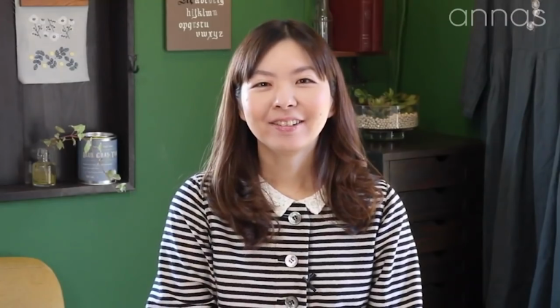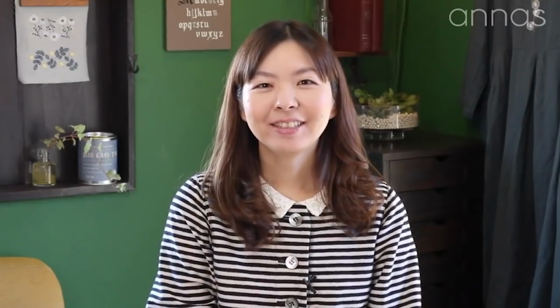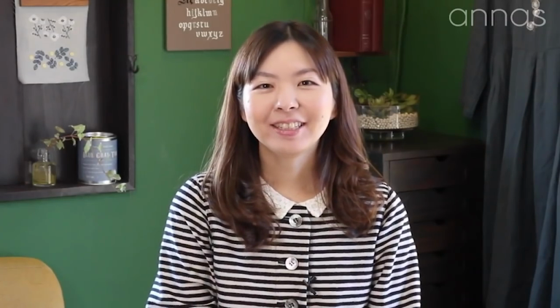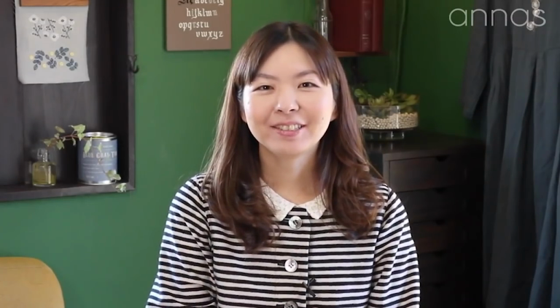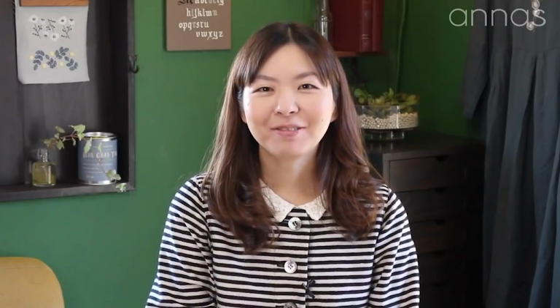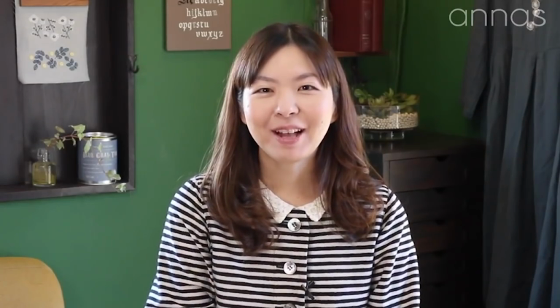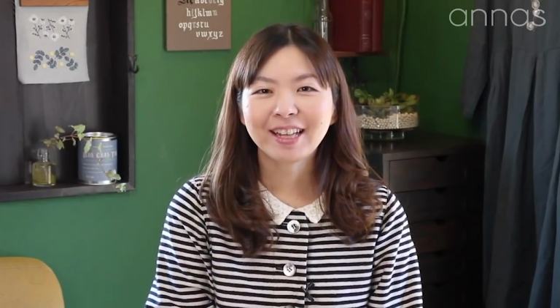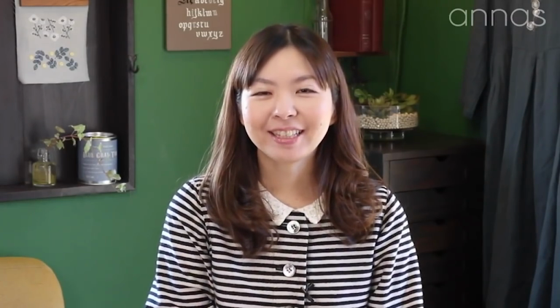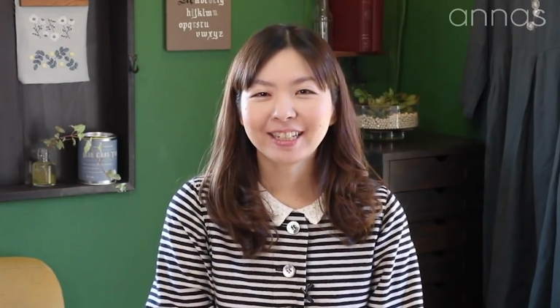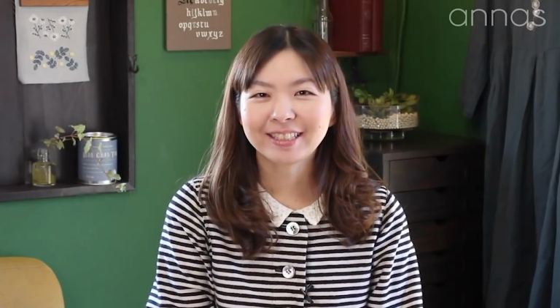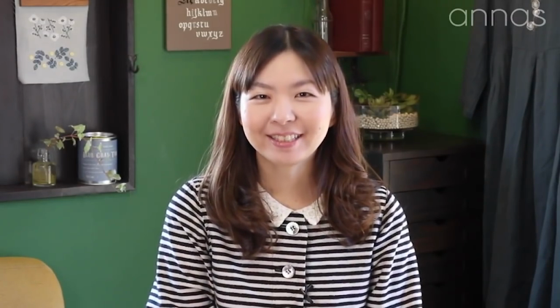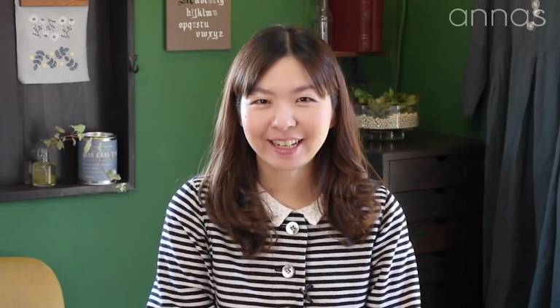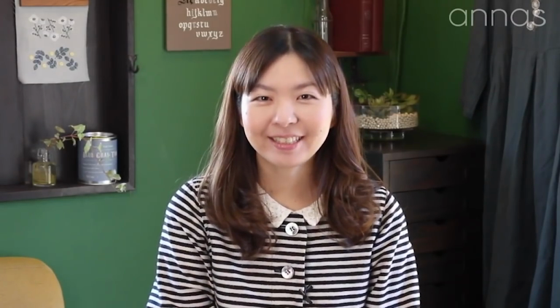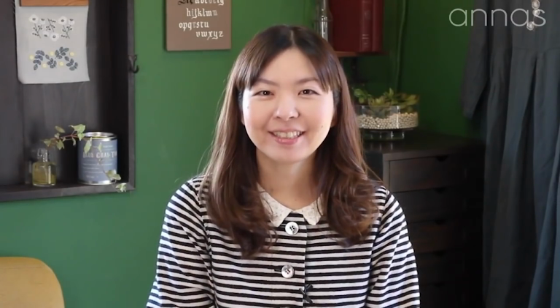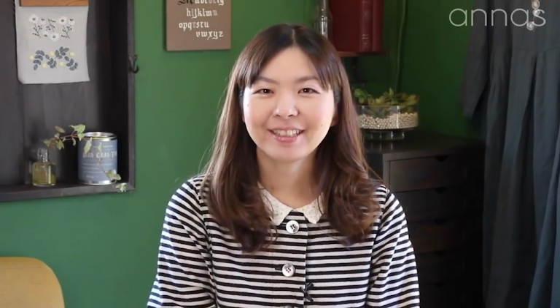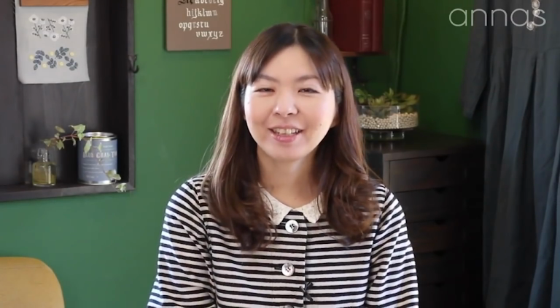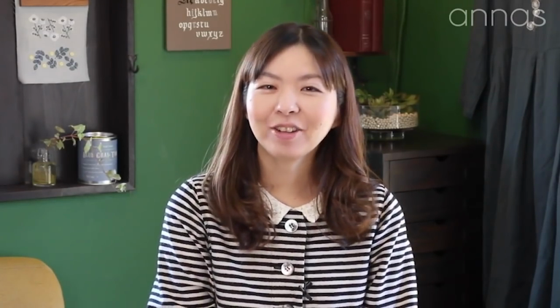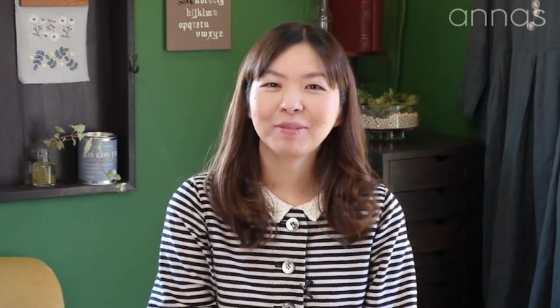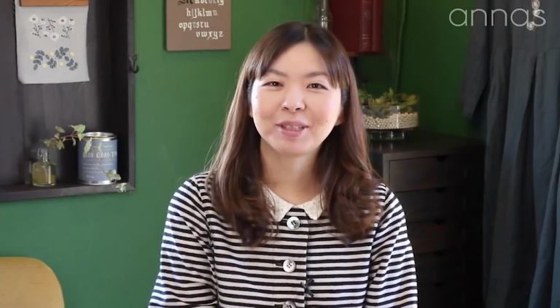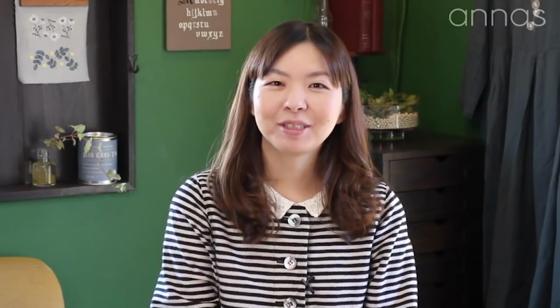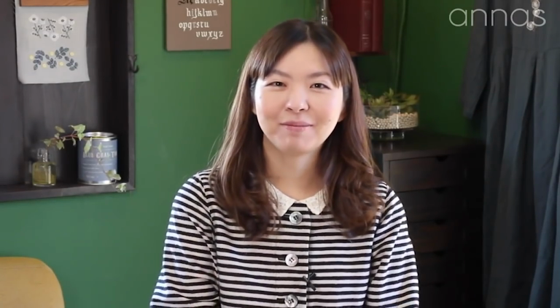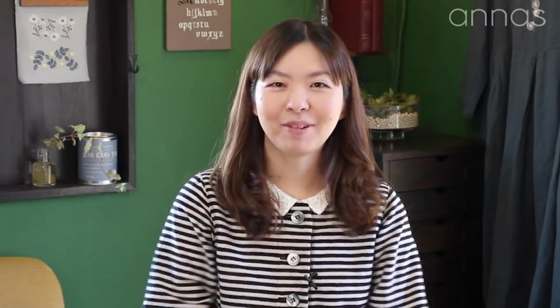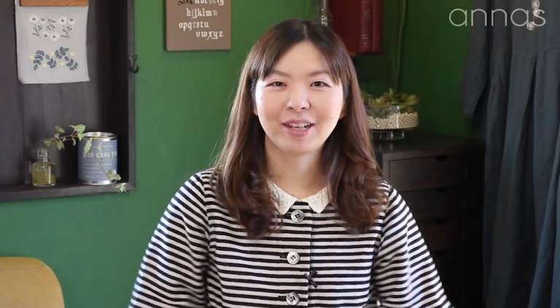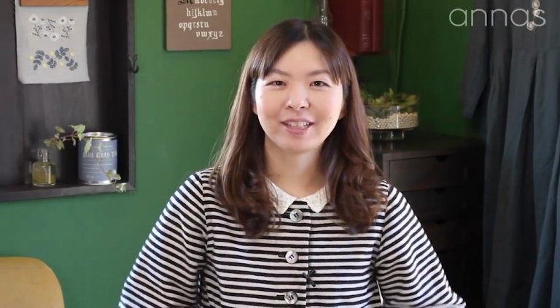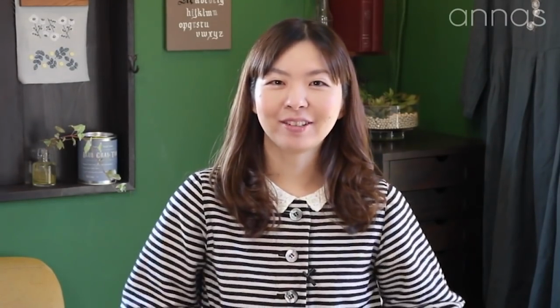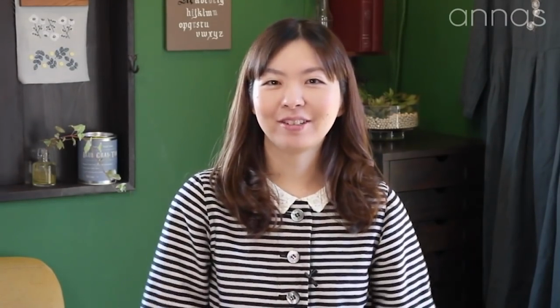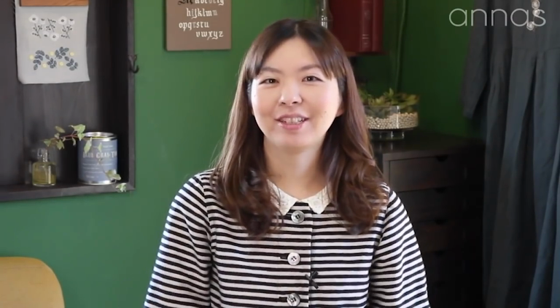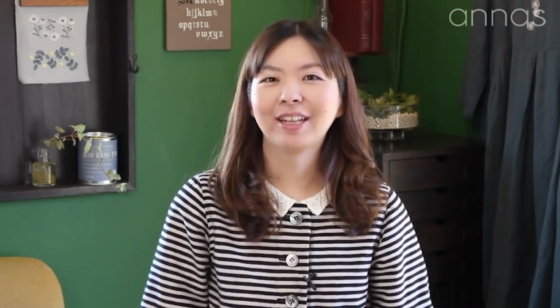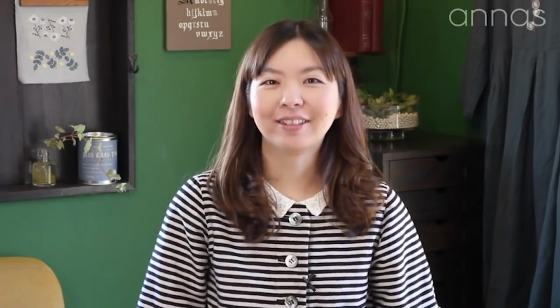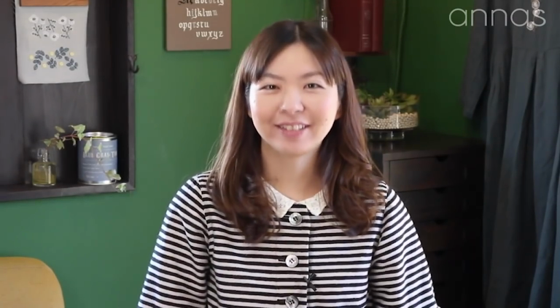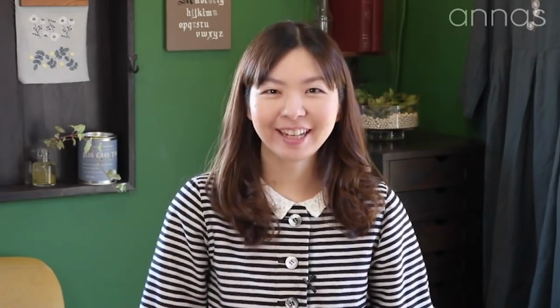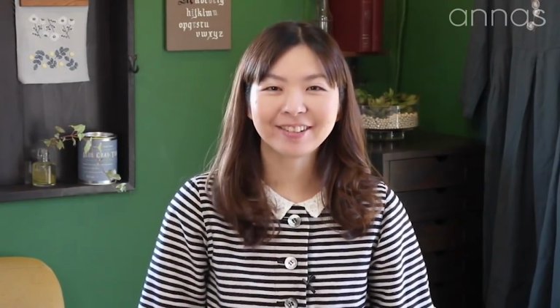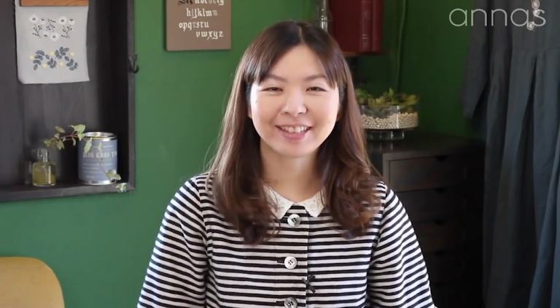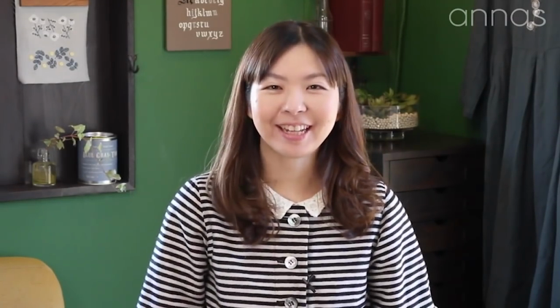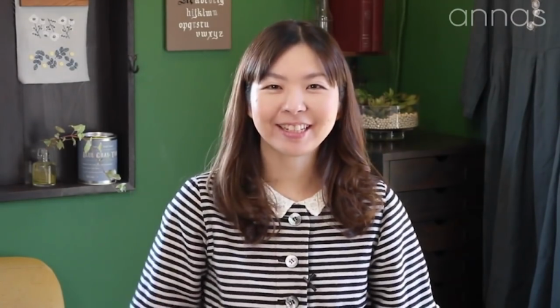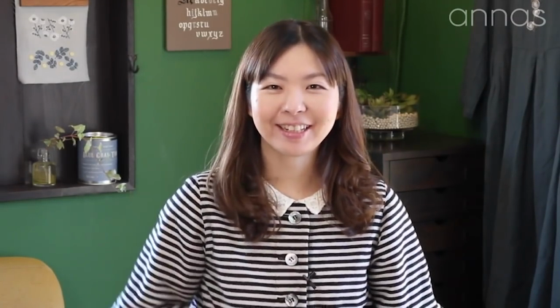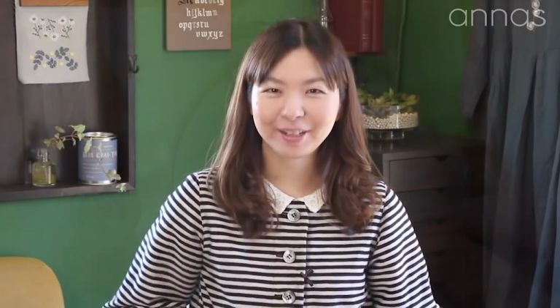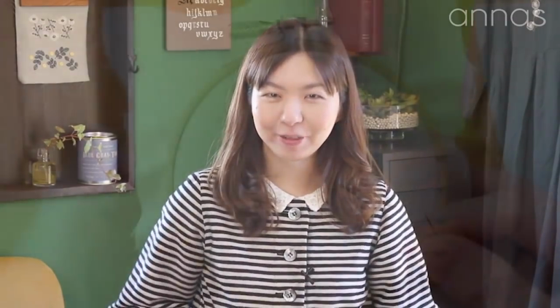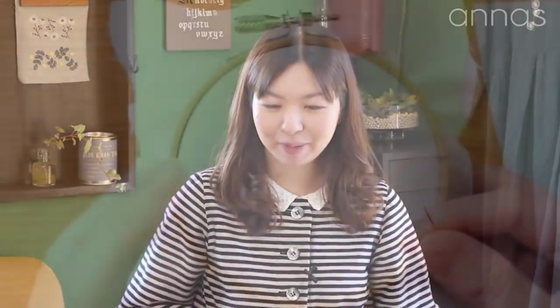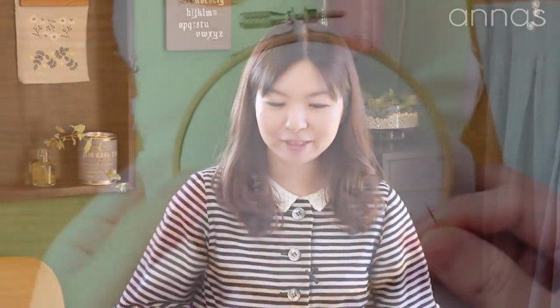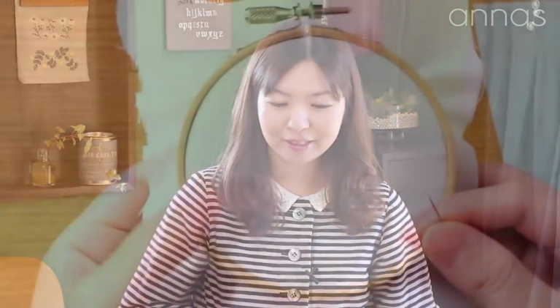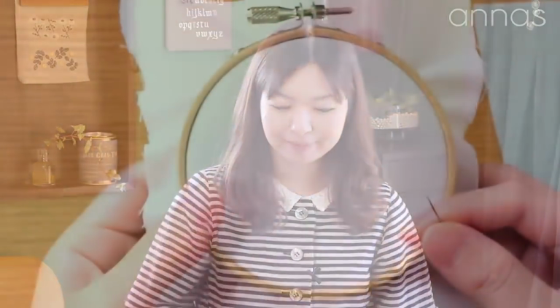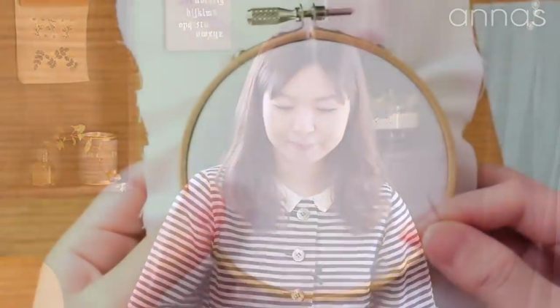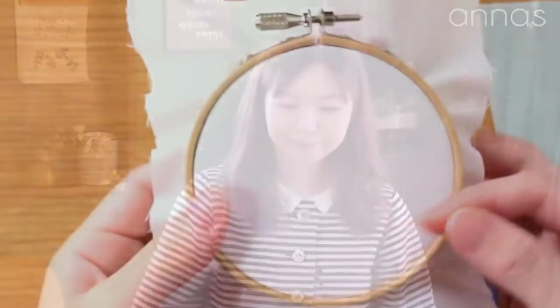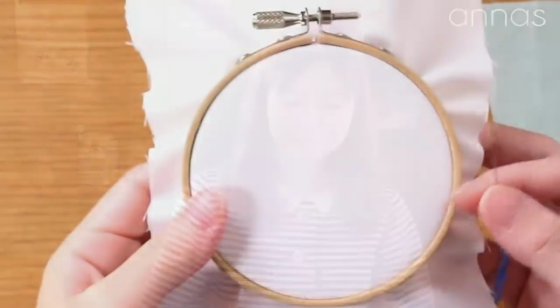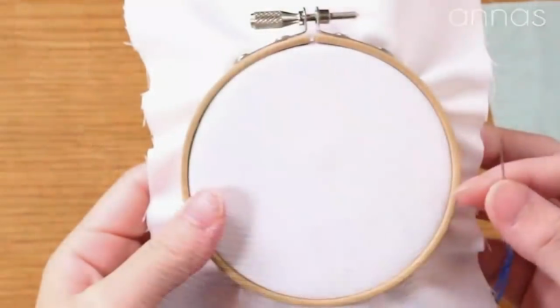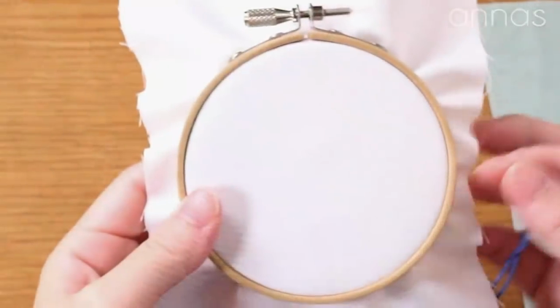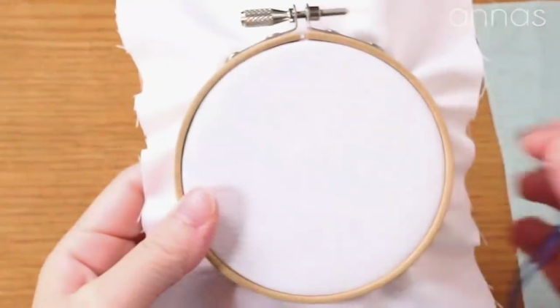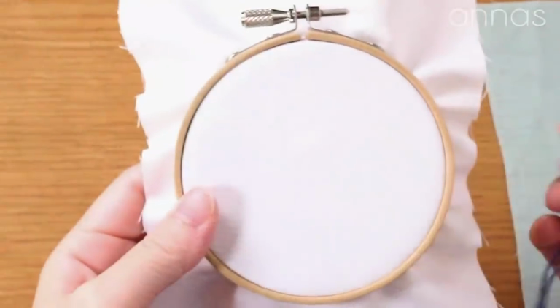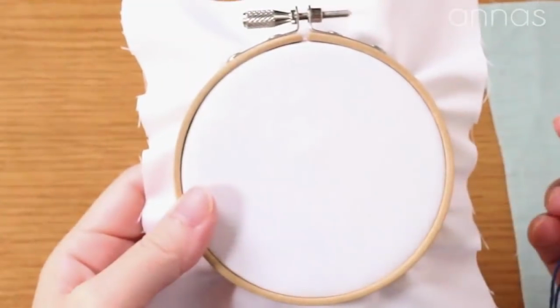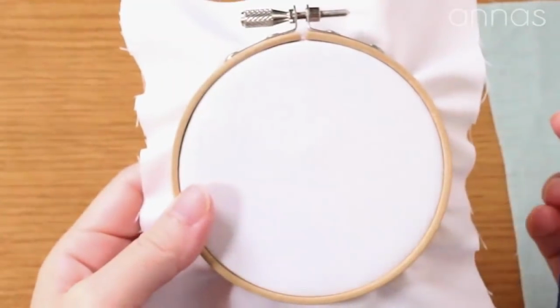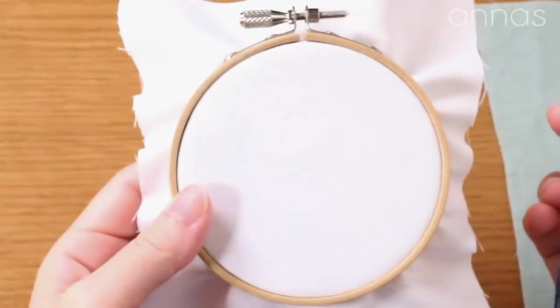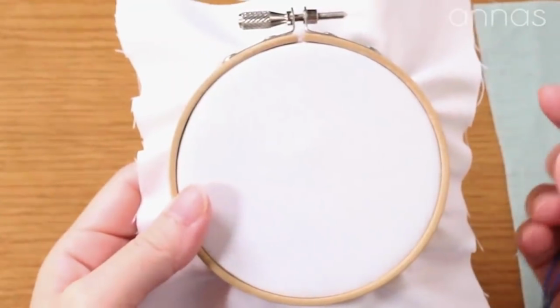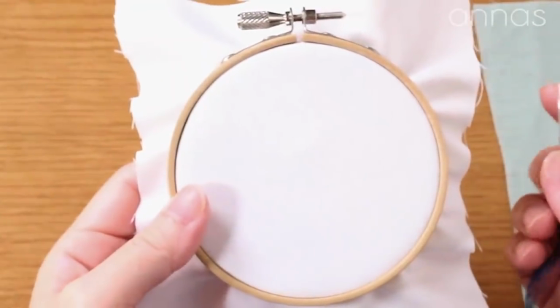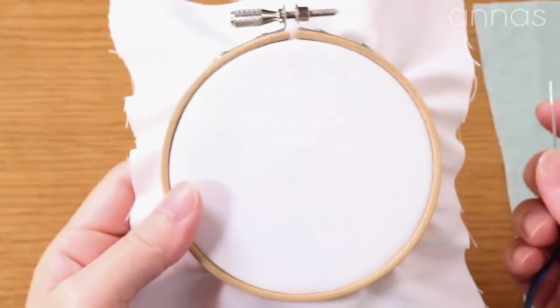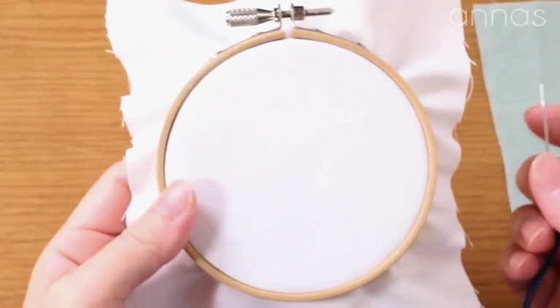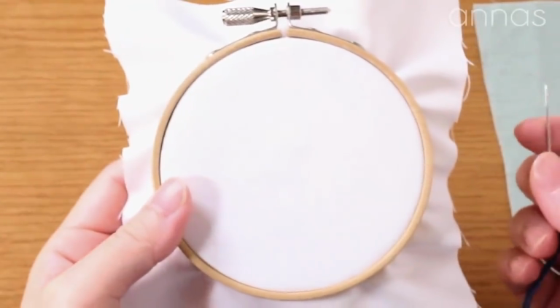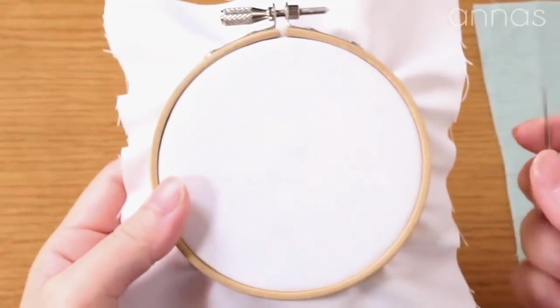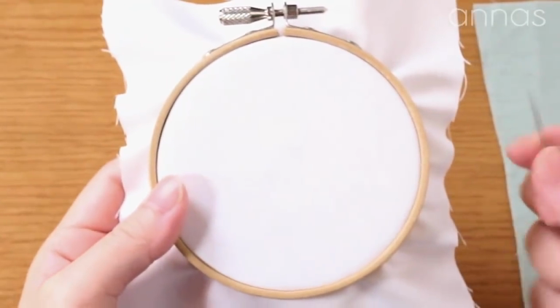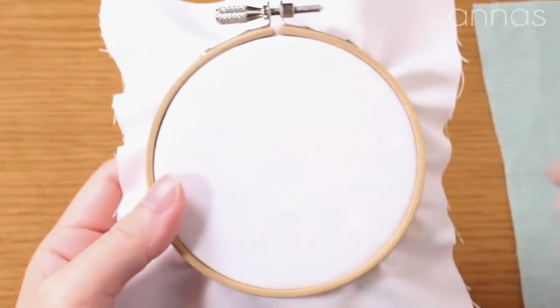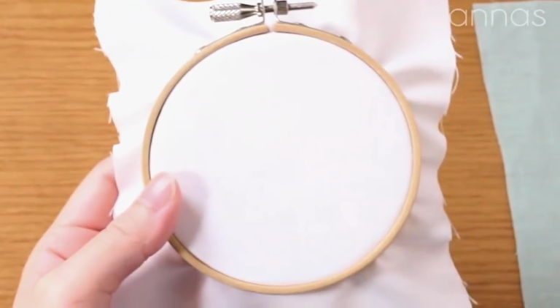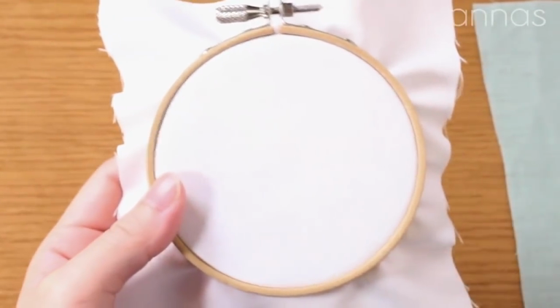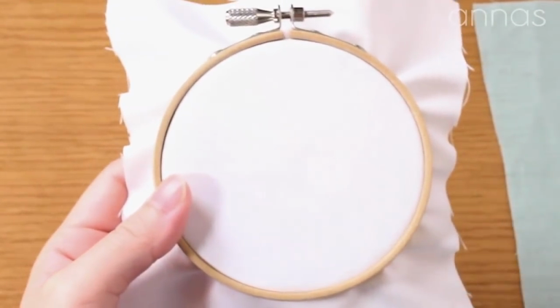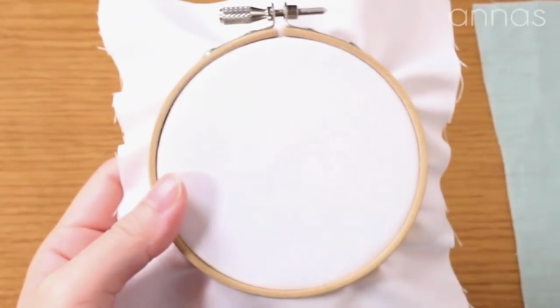Hi everyone, it's Anna. In today's video, I'm going to be sharing with you my tips for bullion rose stitch.